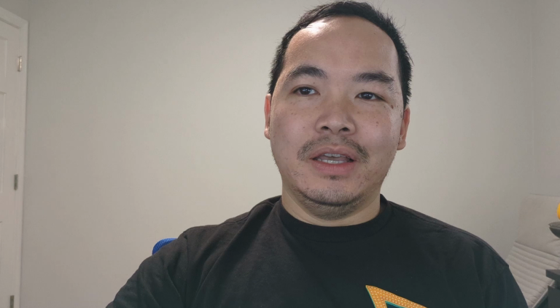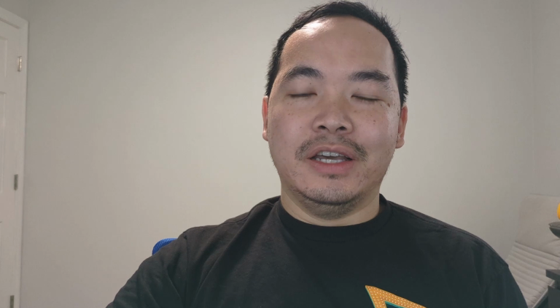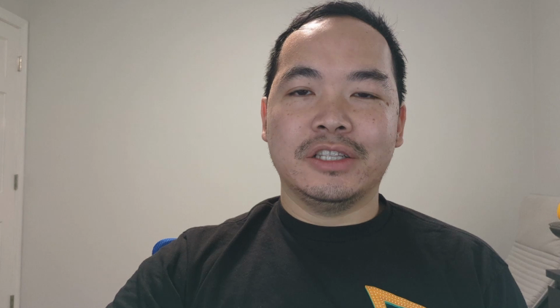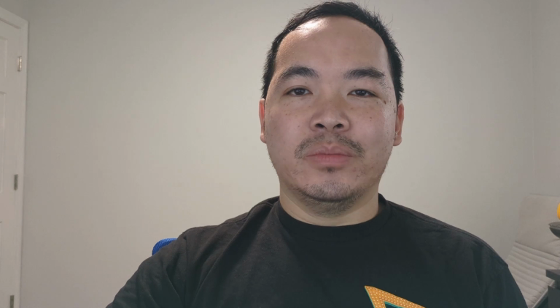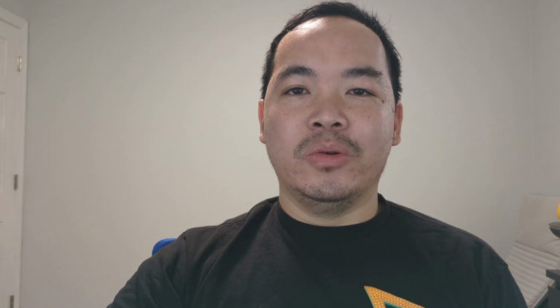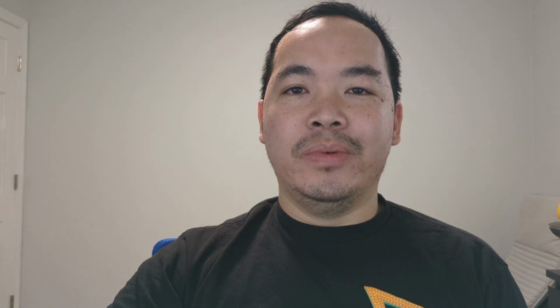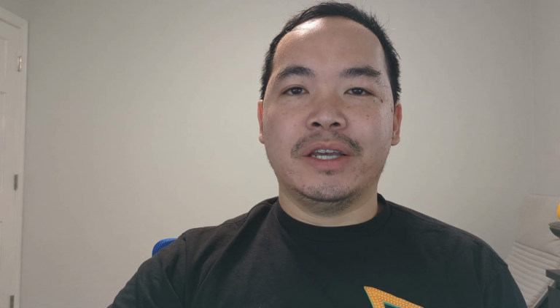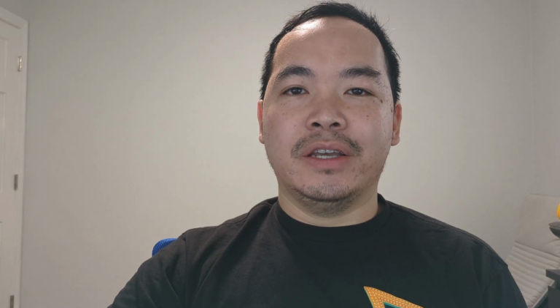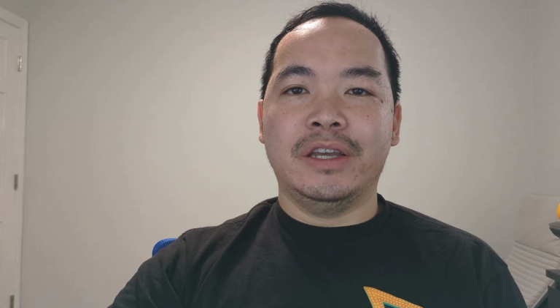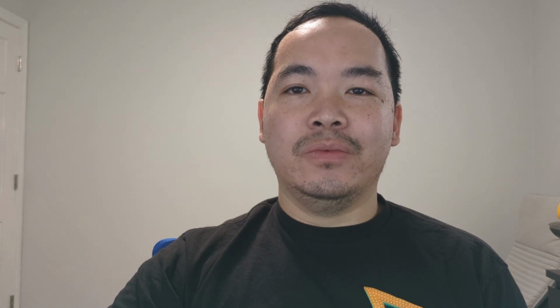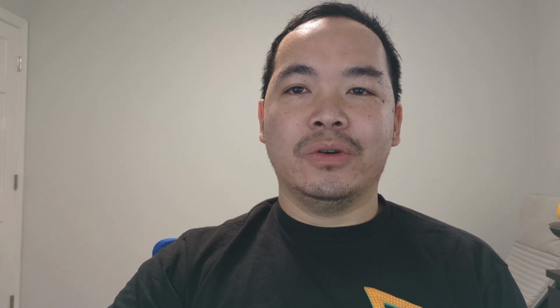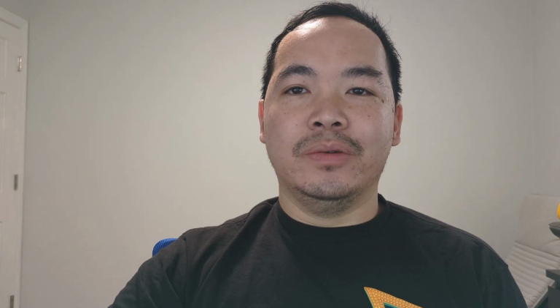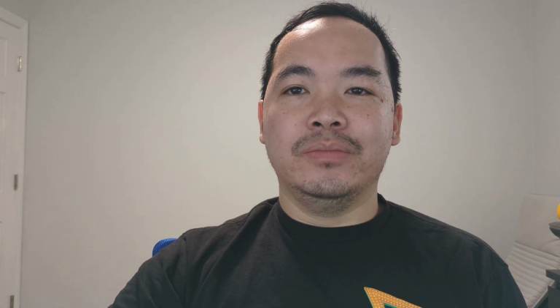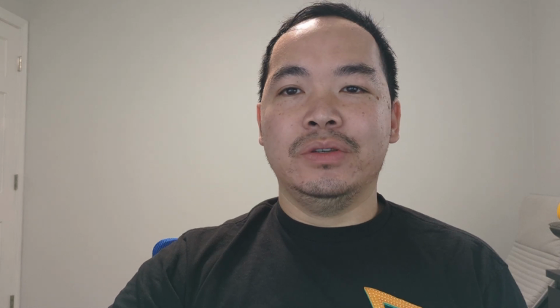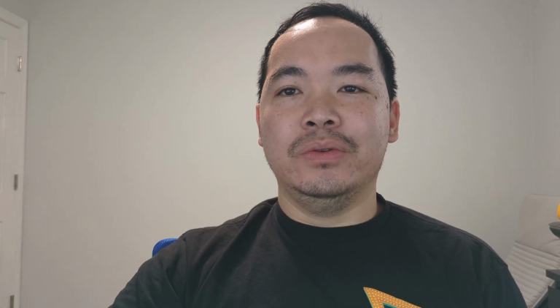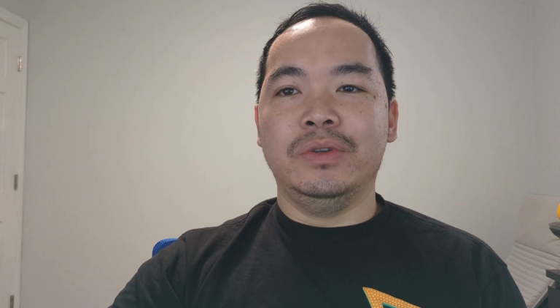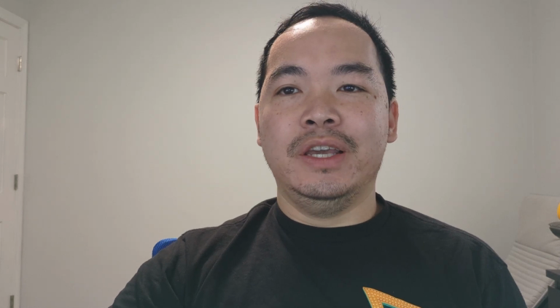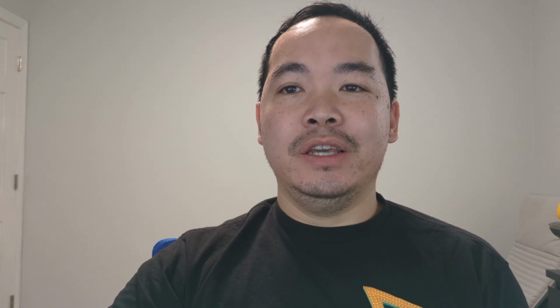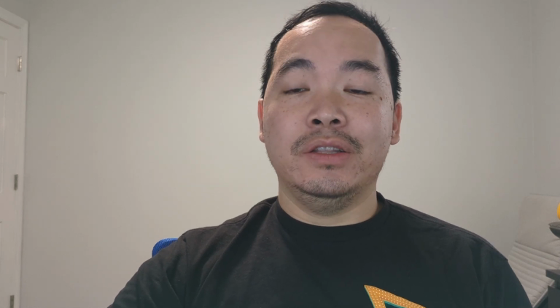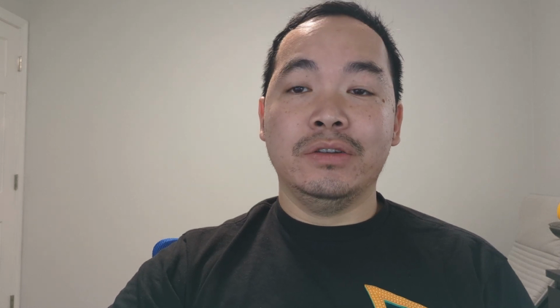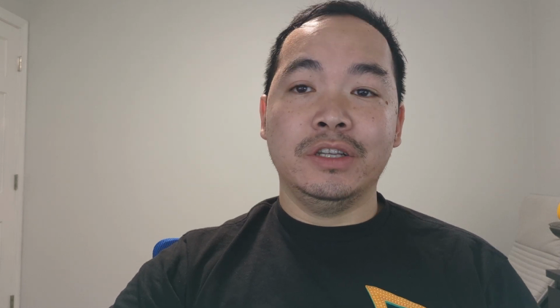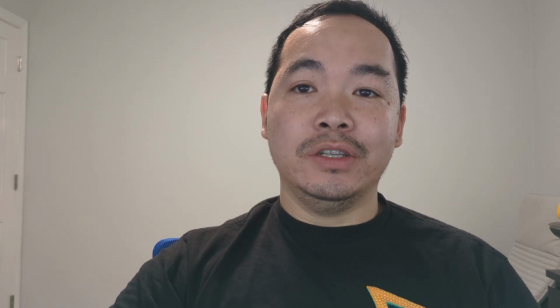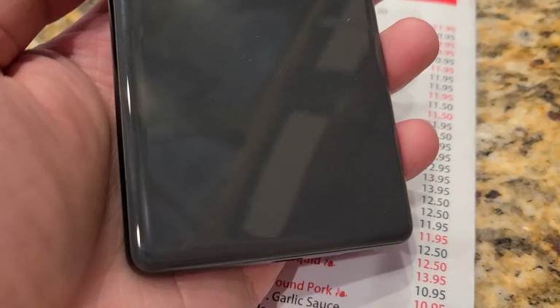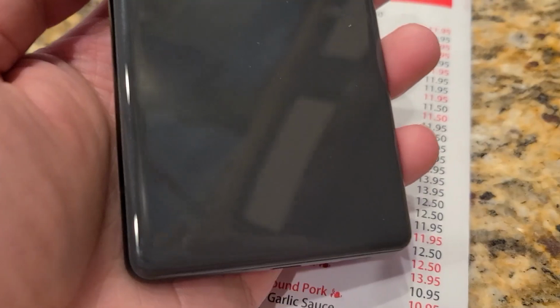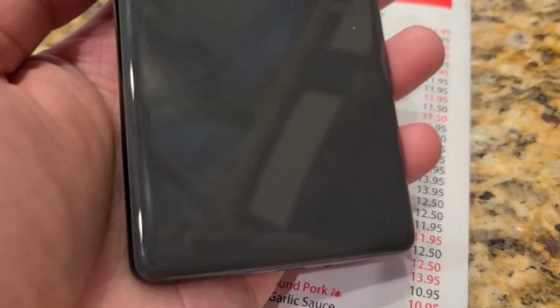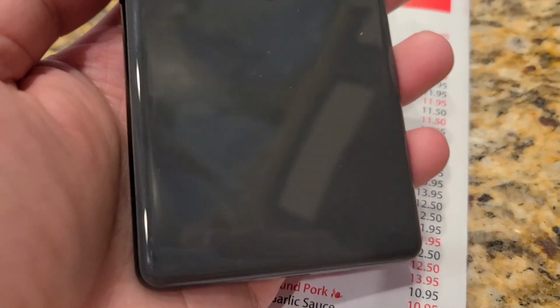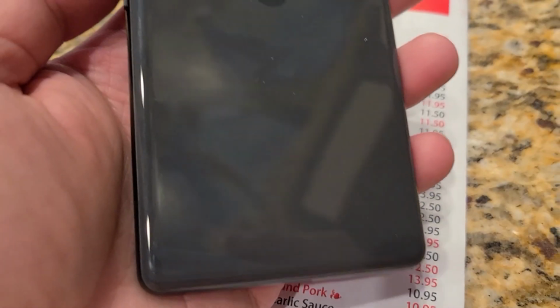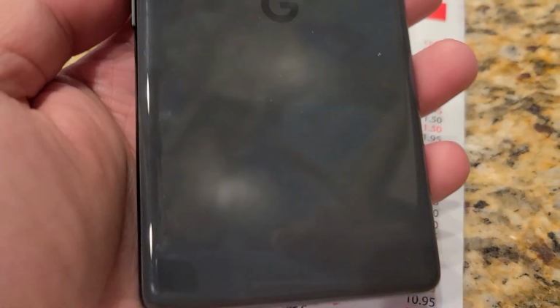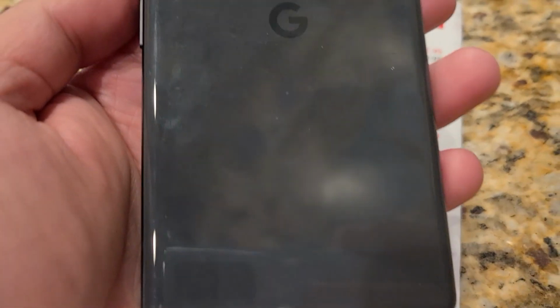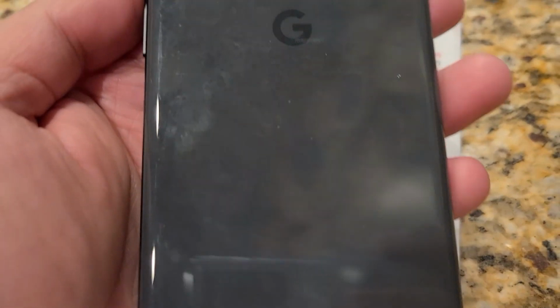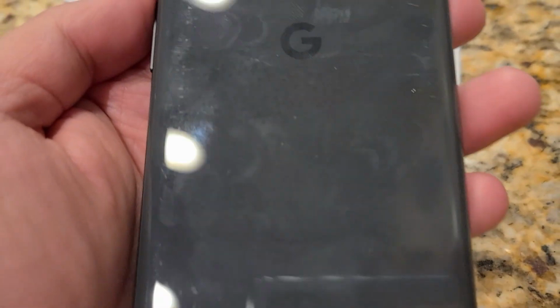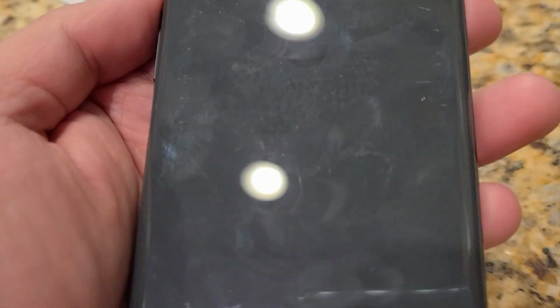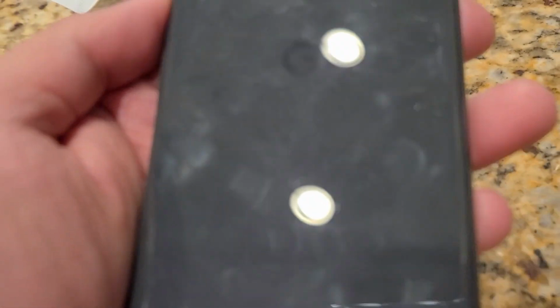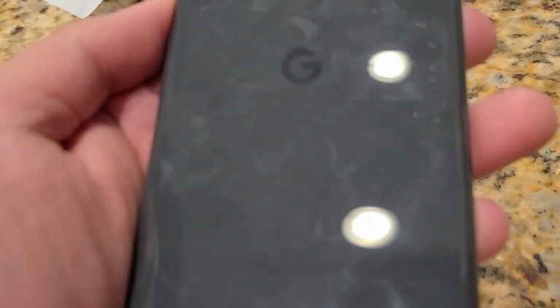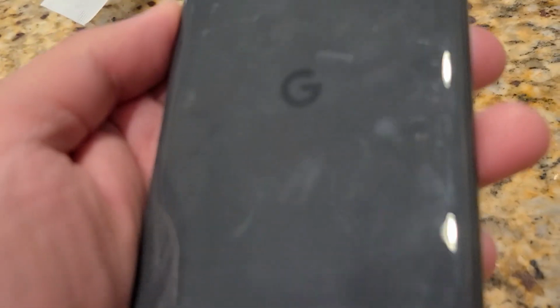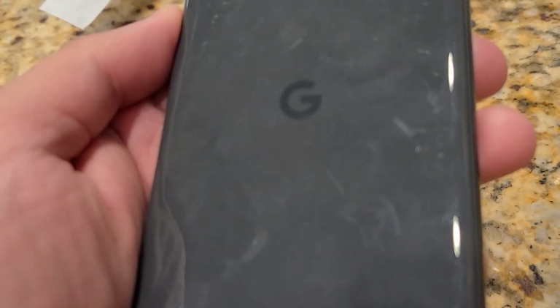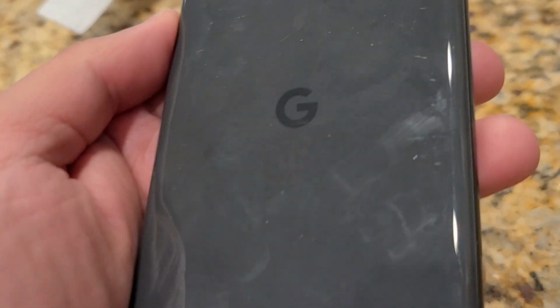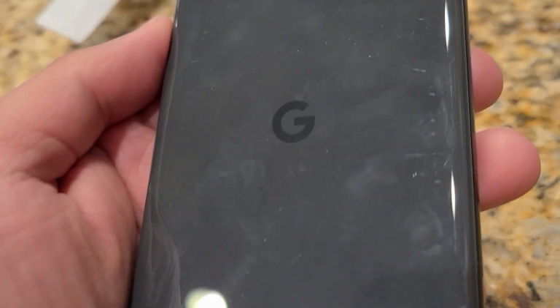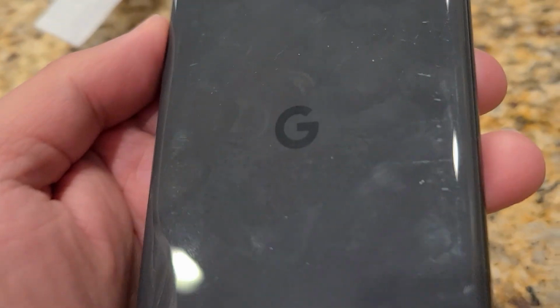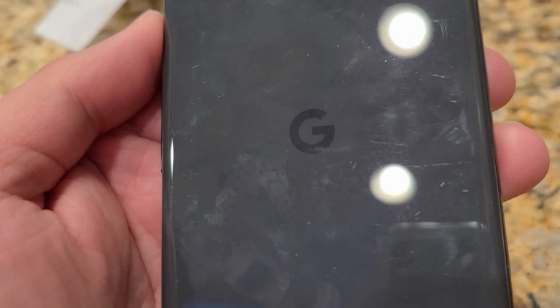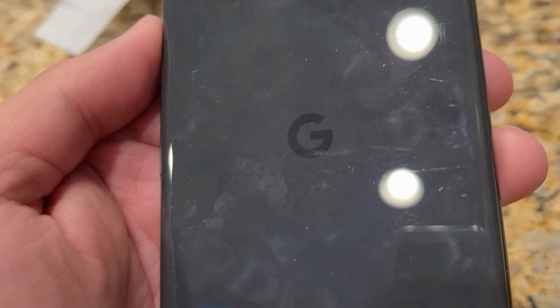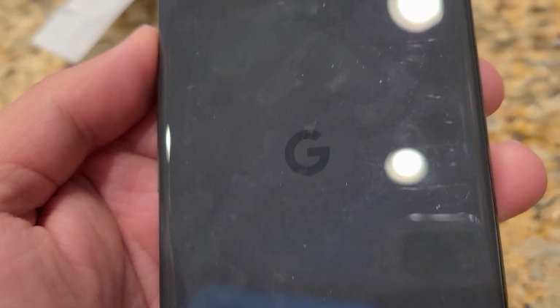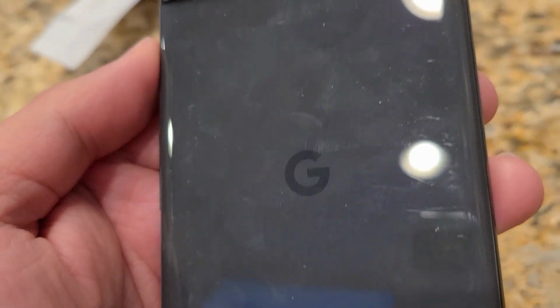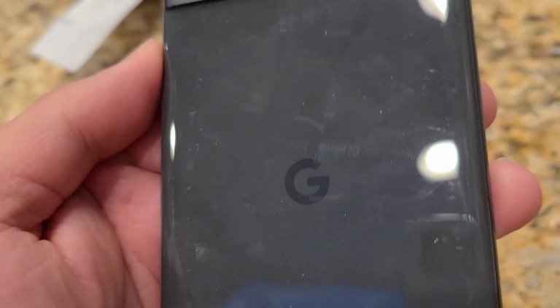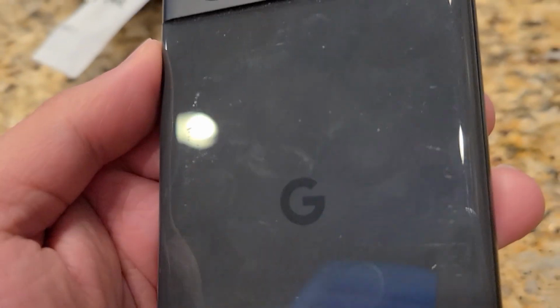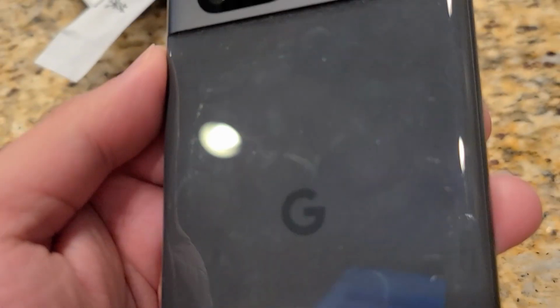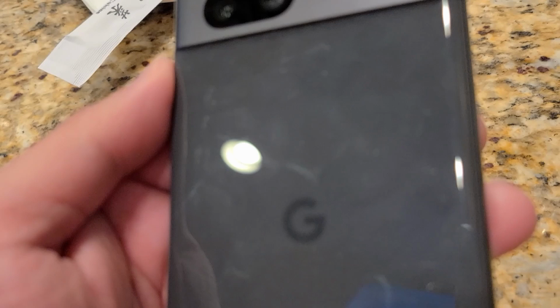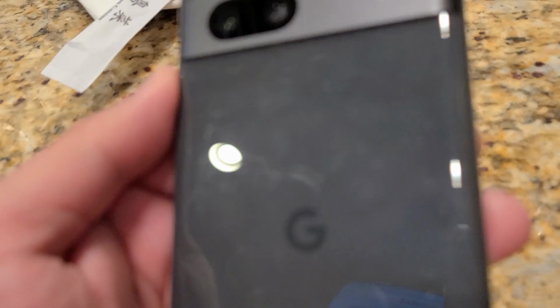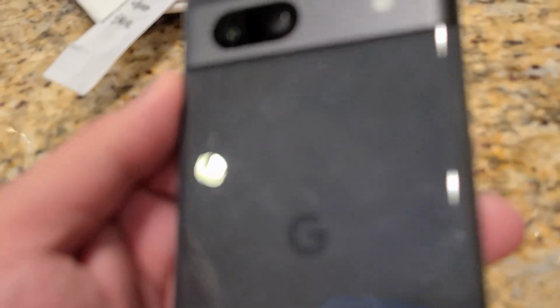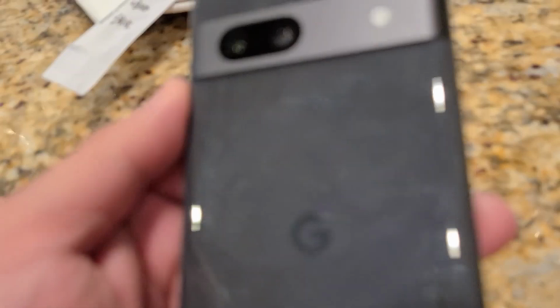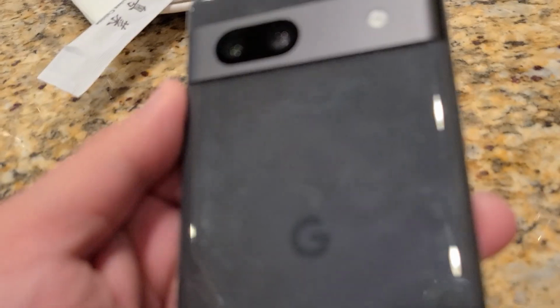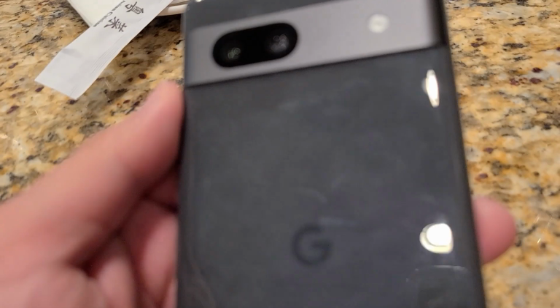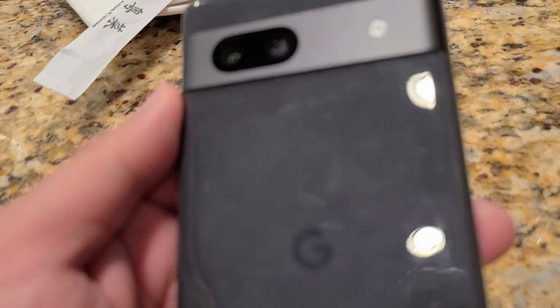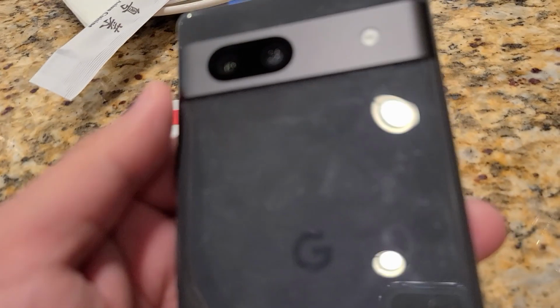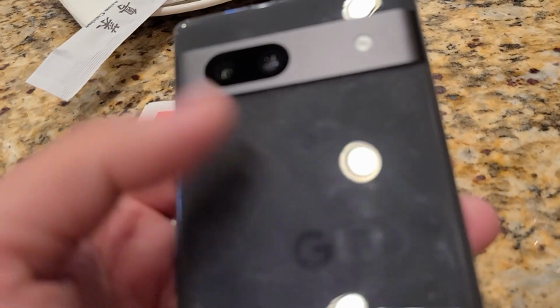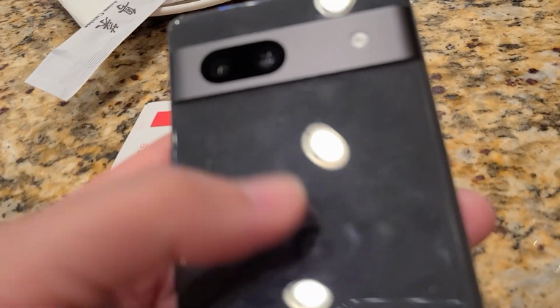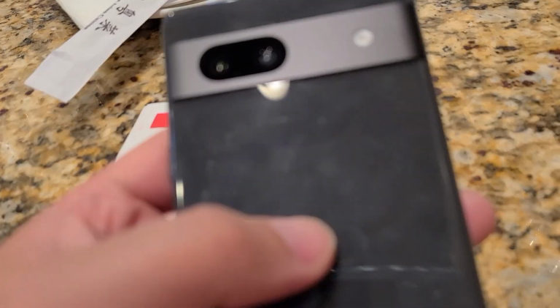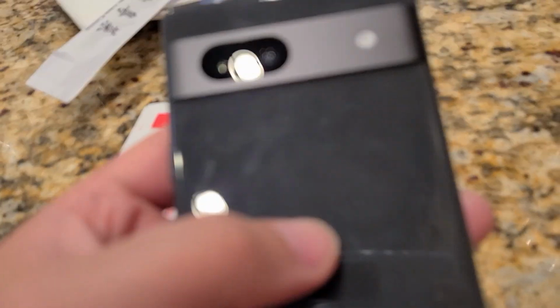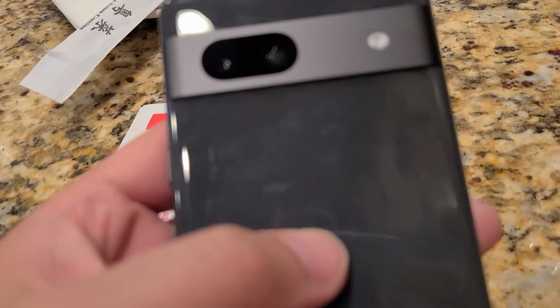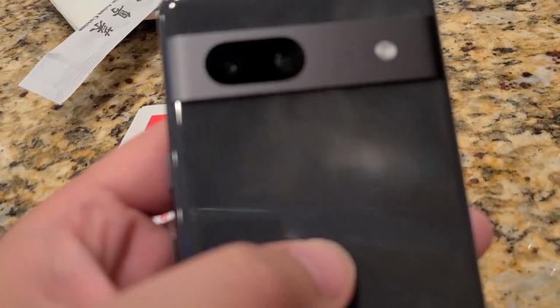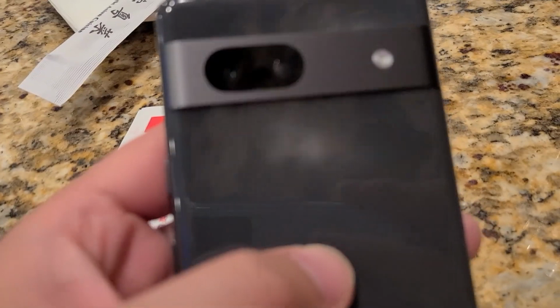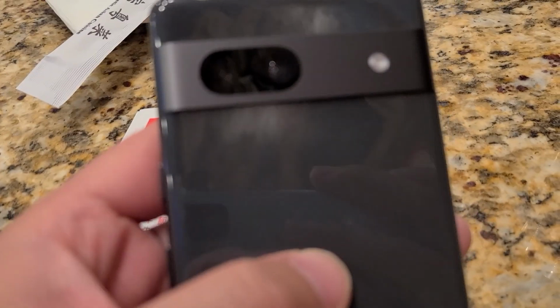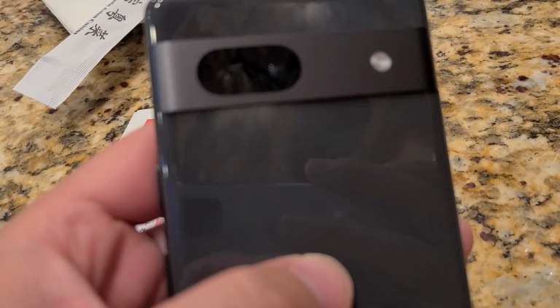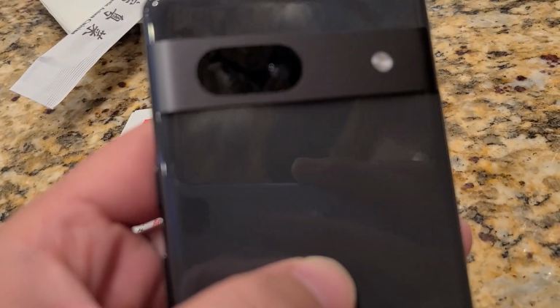Hey guys, I'm back again. Welcome to day 32 in the life of Google Pixel 7a. I'm going to walk you through another day in the life with this phone.